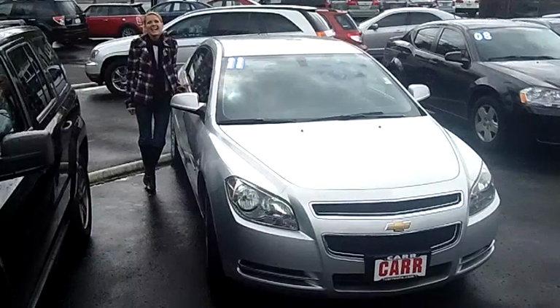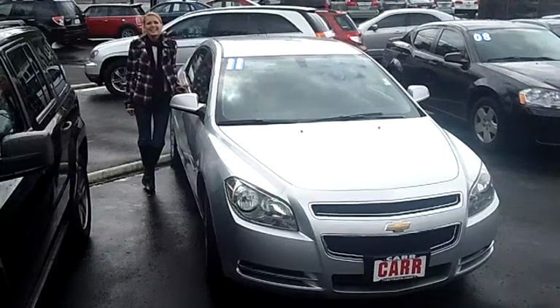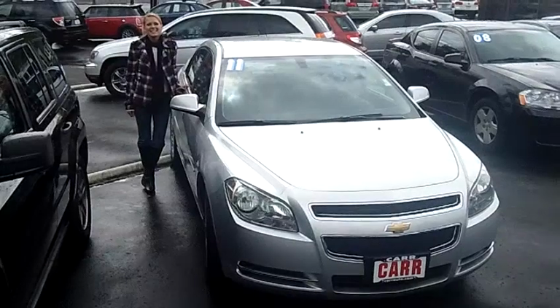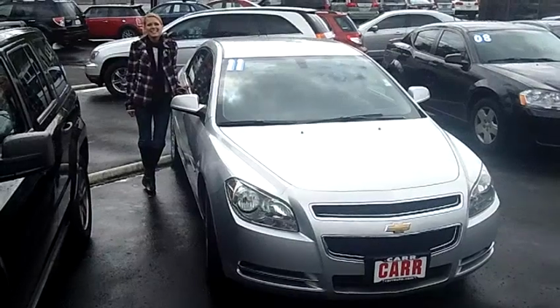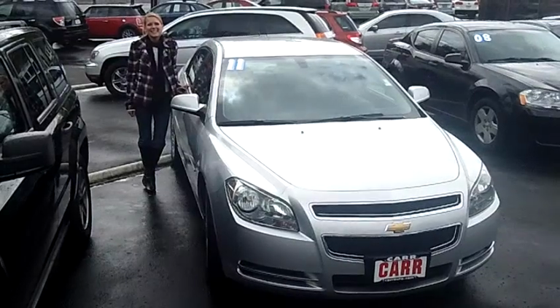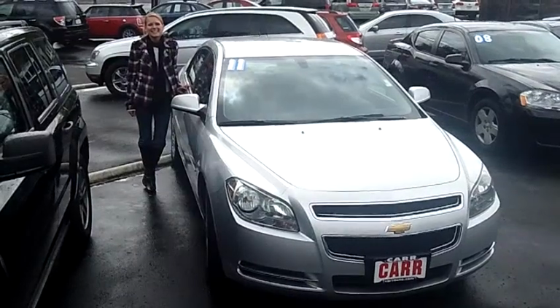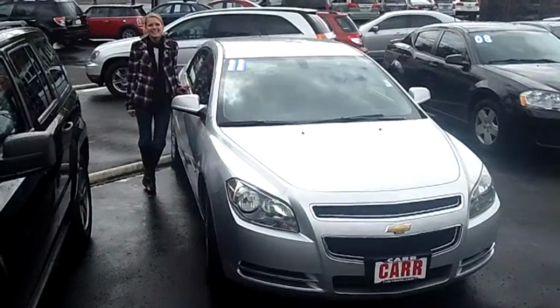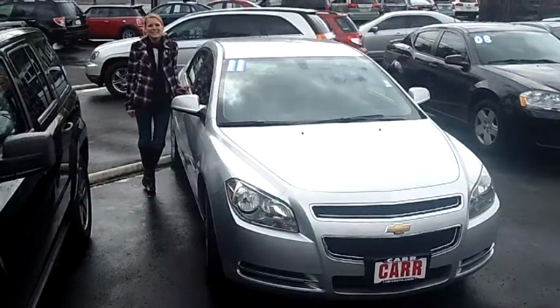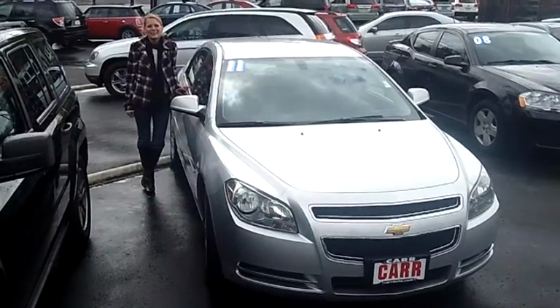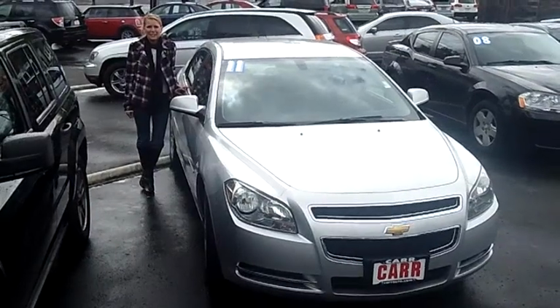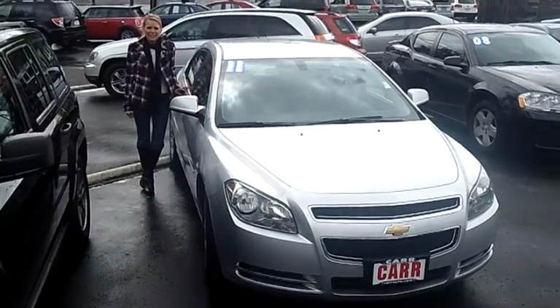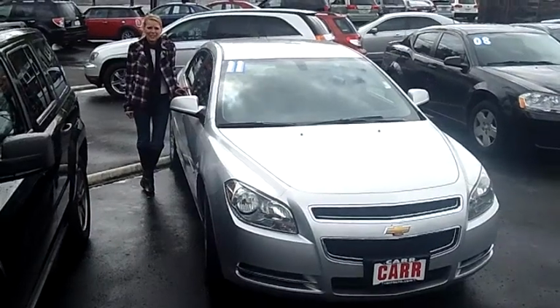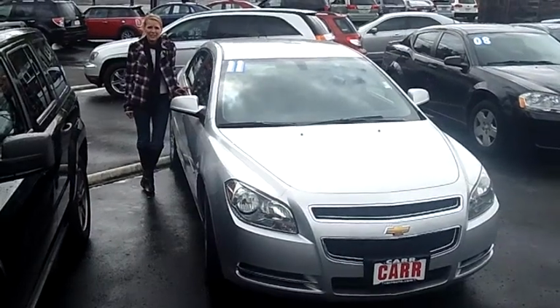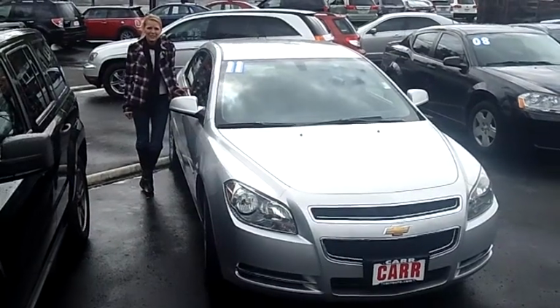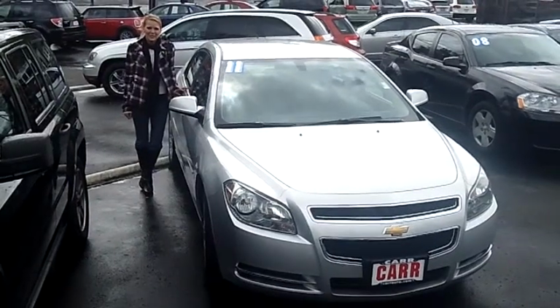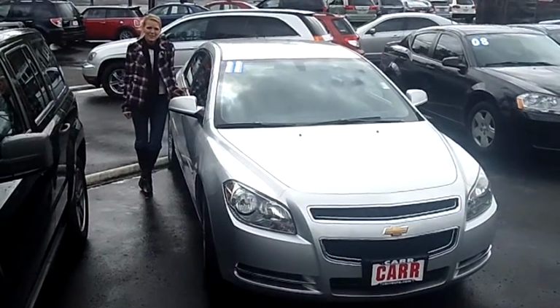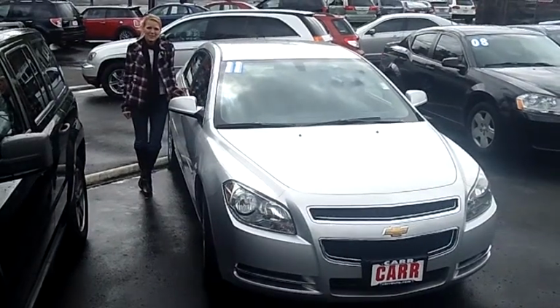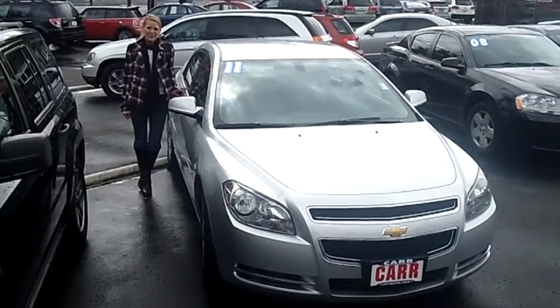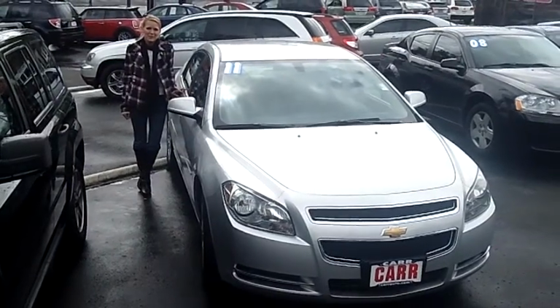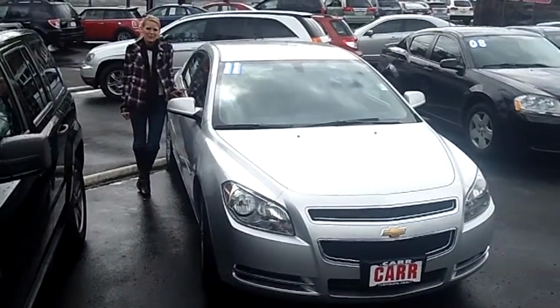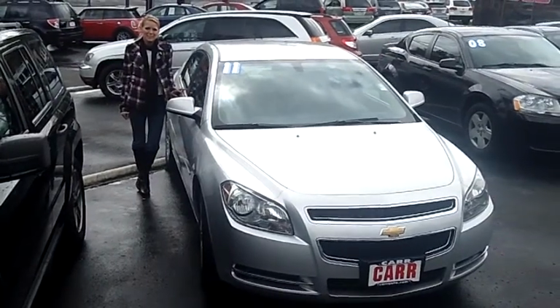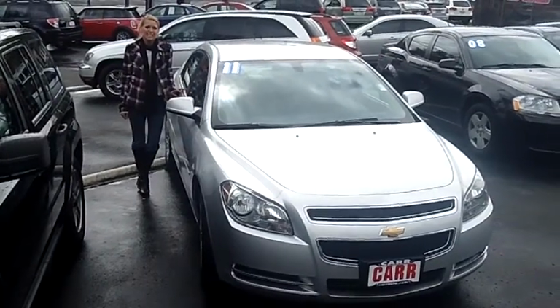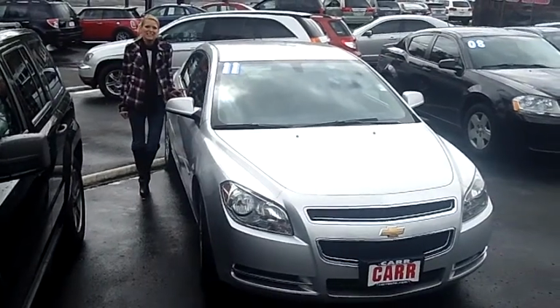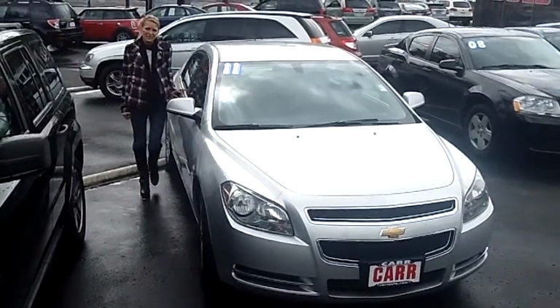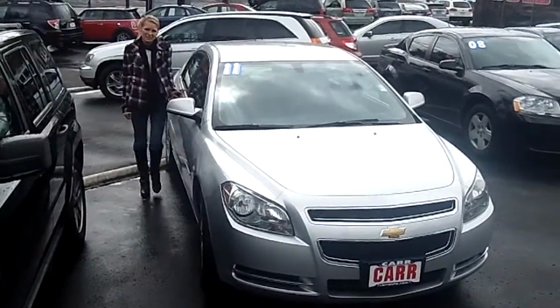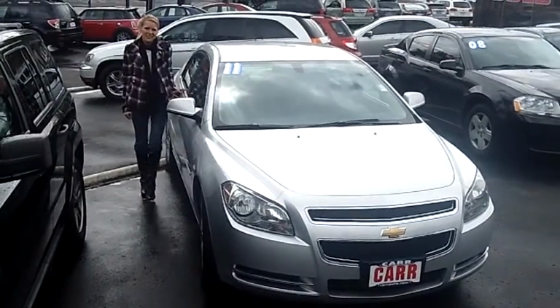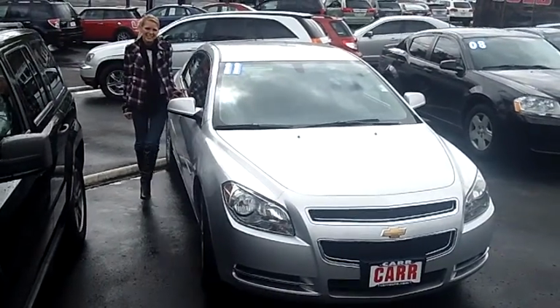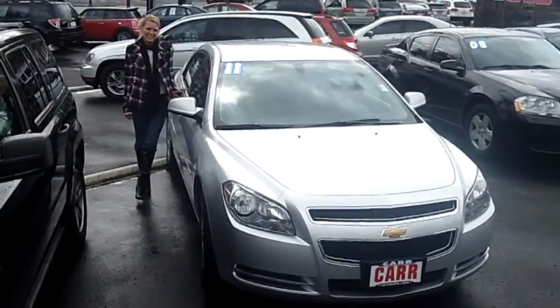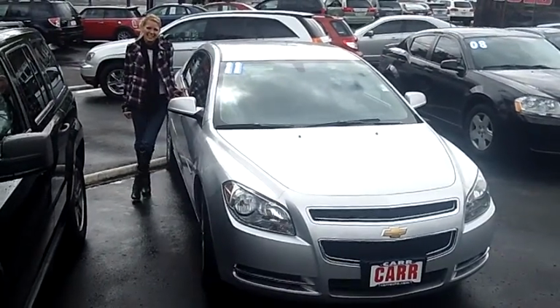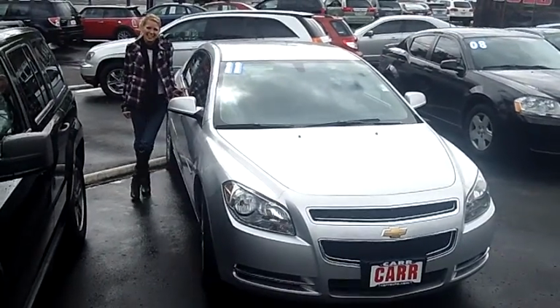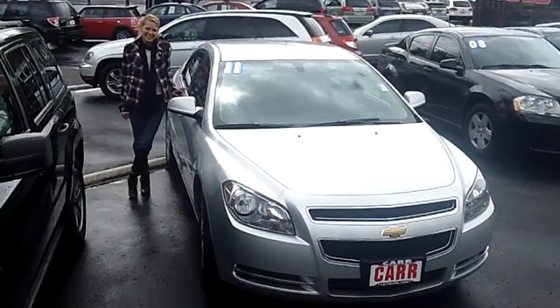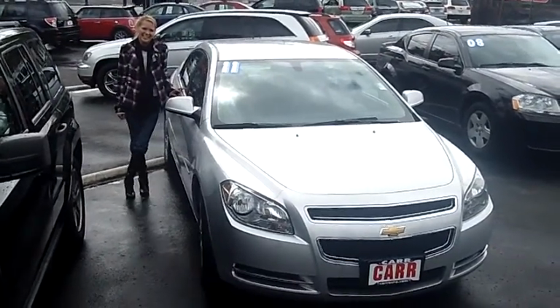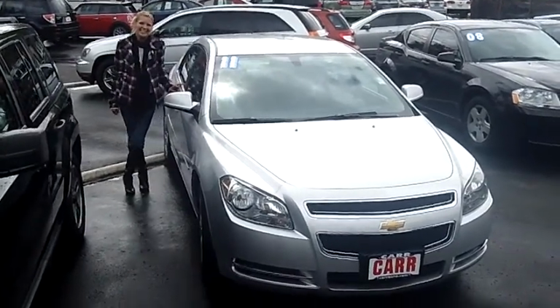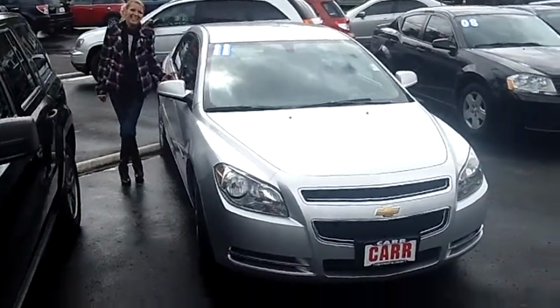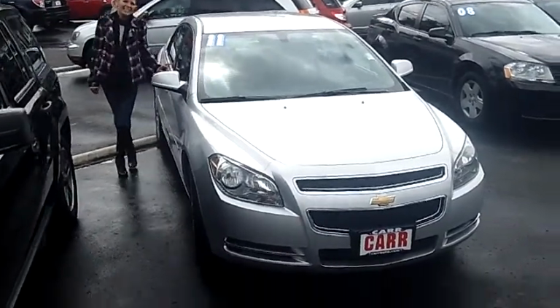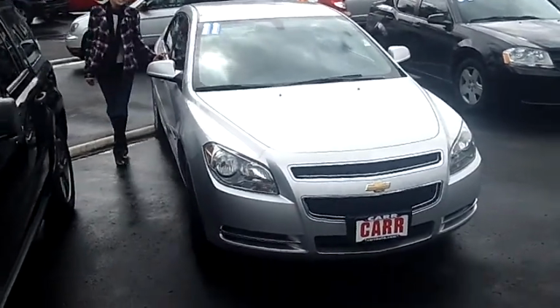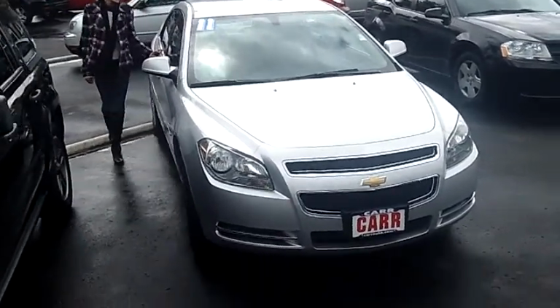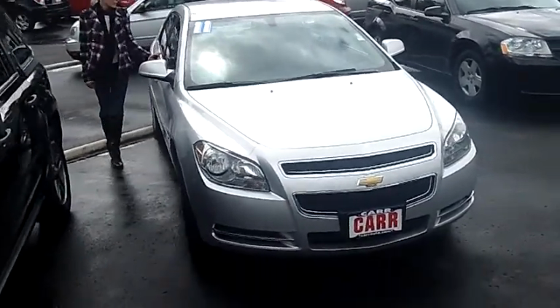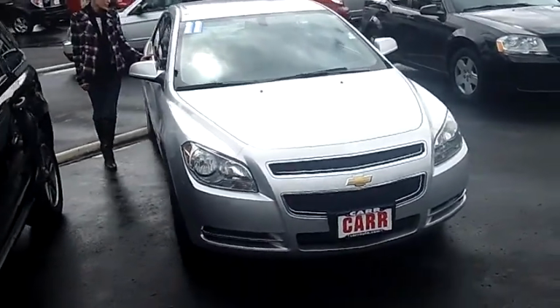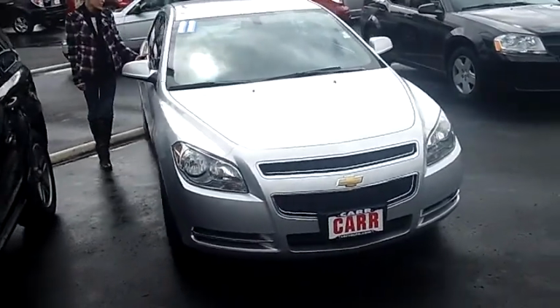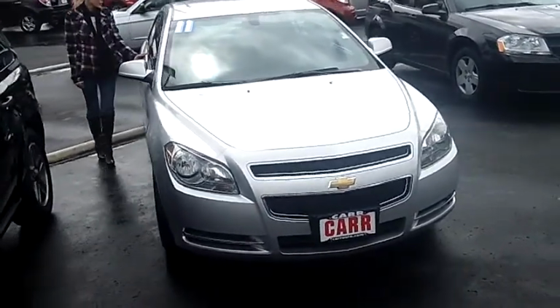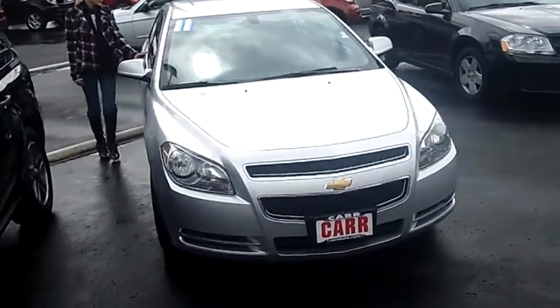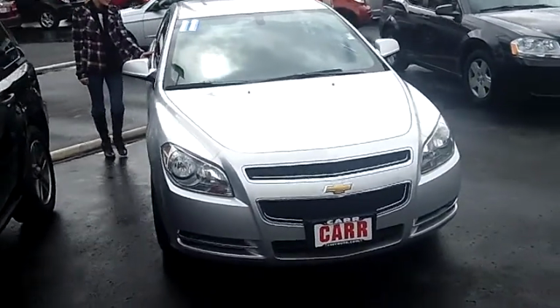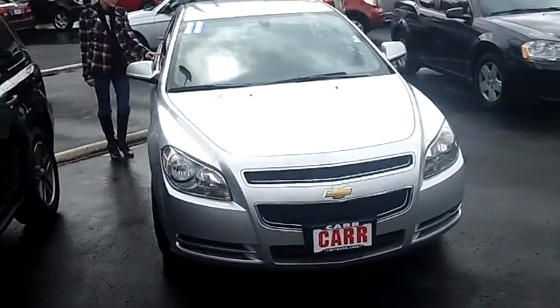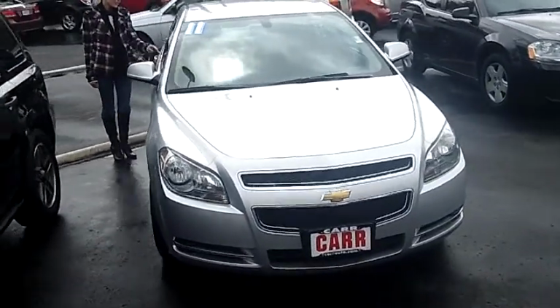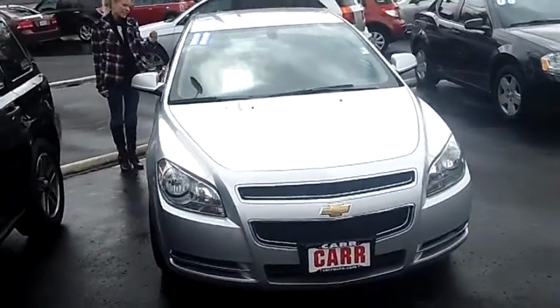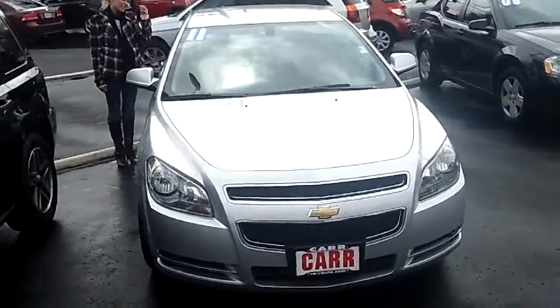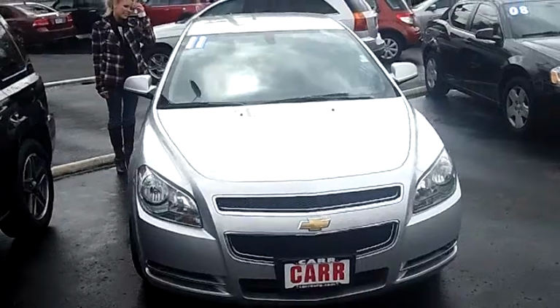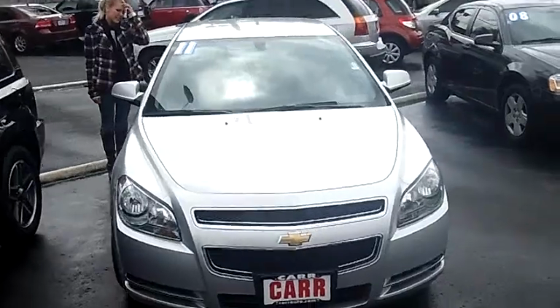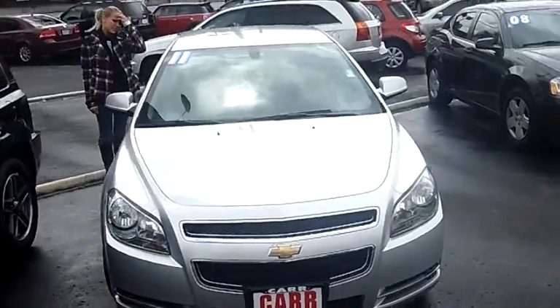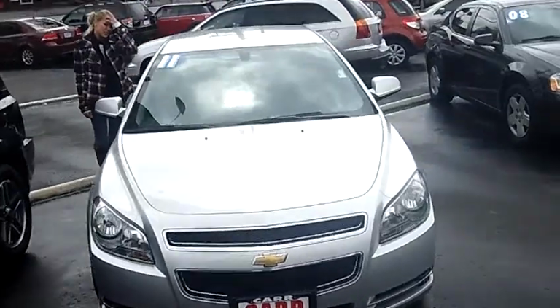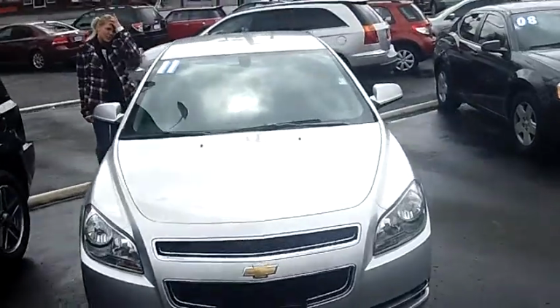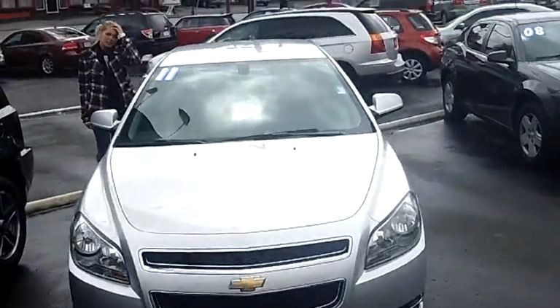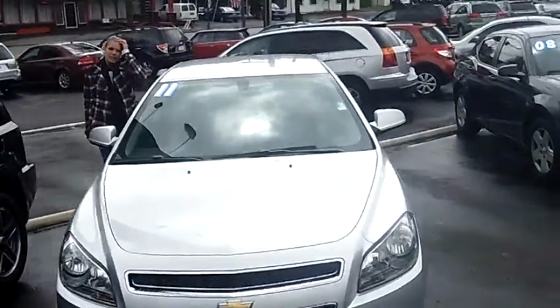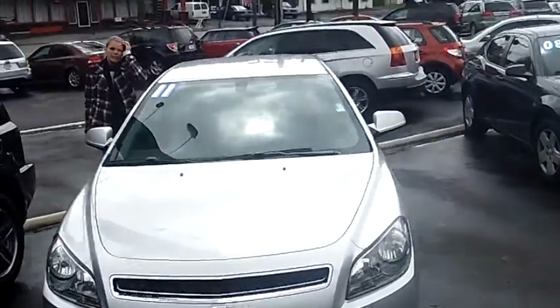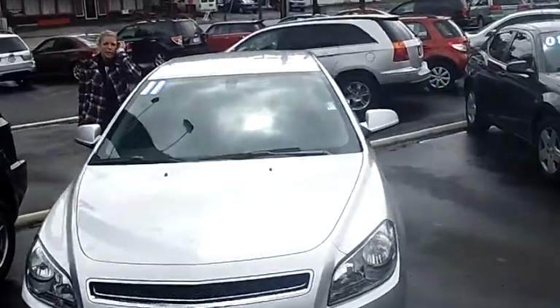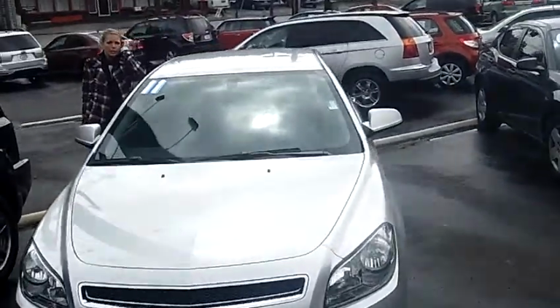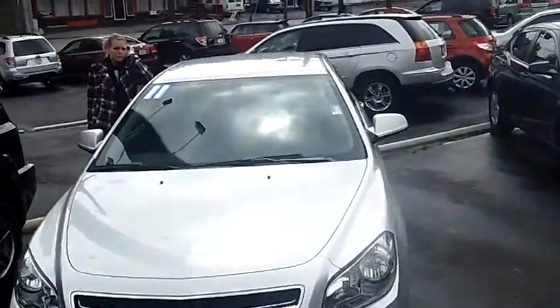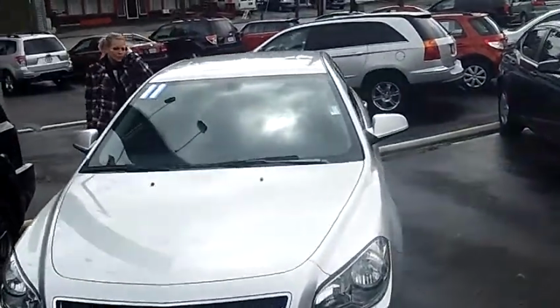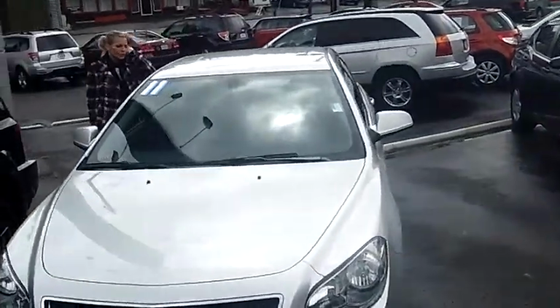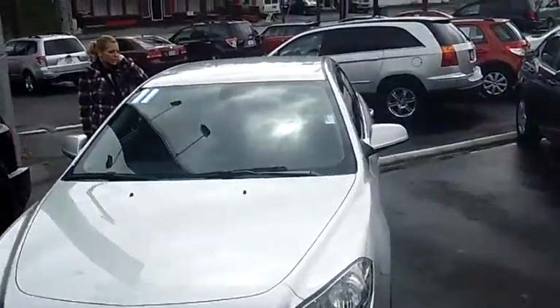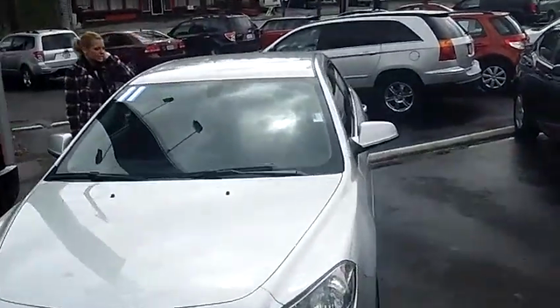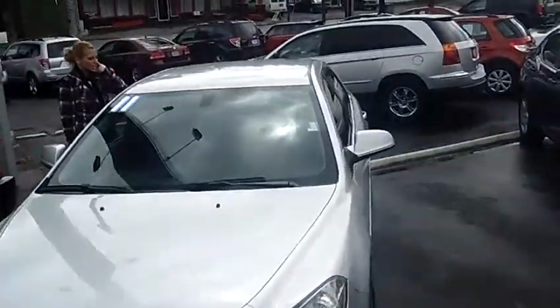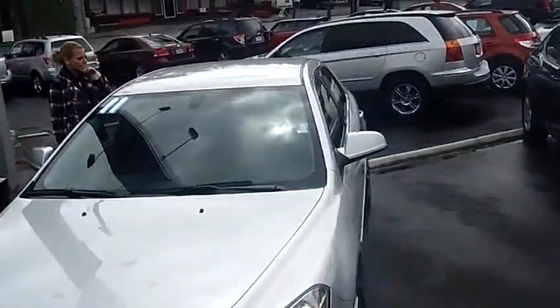Hi, this is Lacey. I'm here at Car Used Cars in Beaverton. Thanks for clicking on that link. This is your virtual tour of the 2011 Chevrolet Malibu LT.